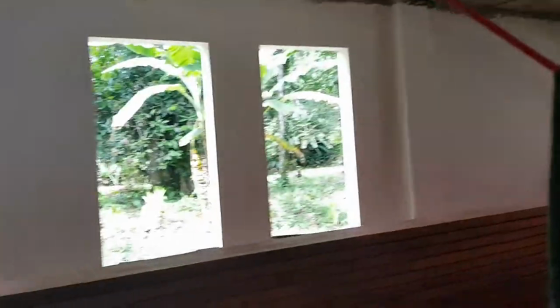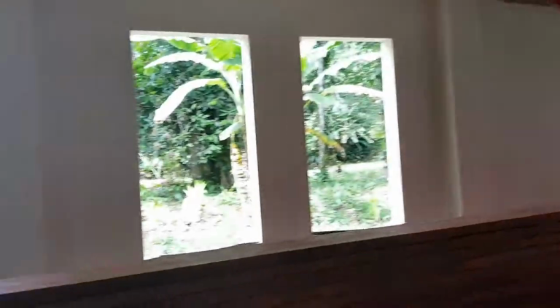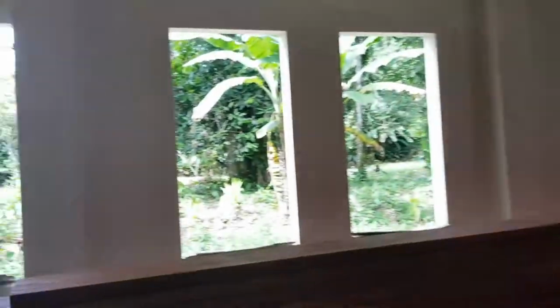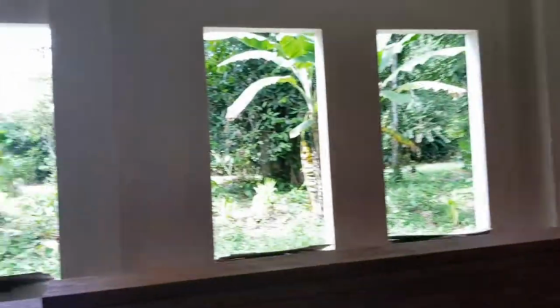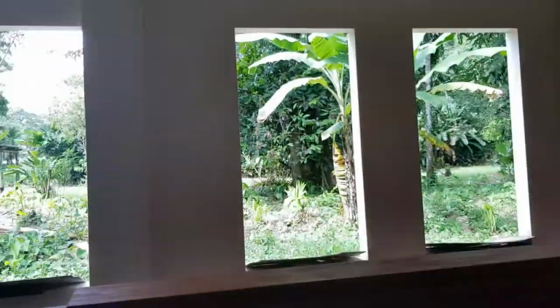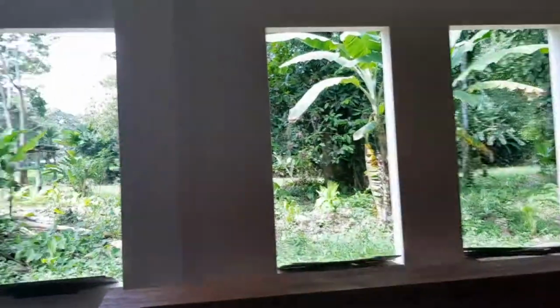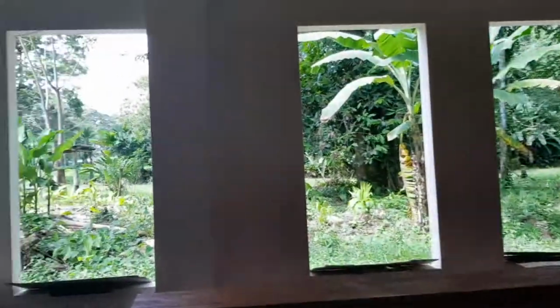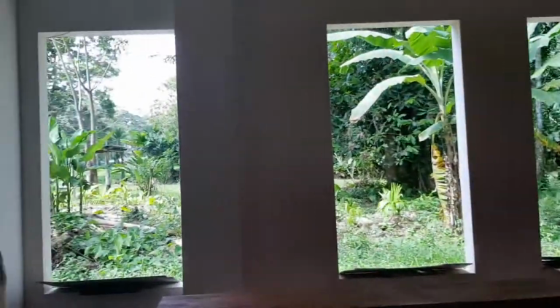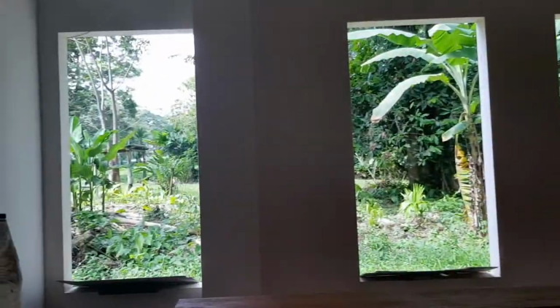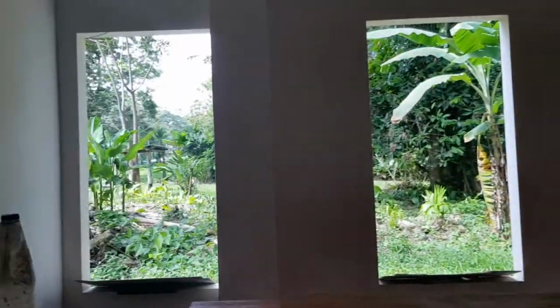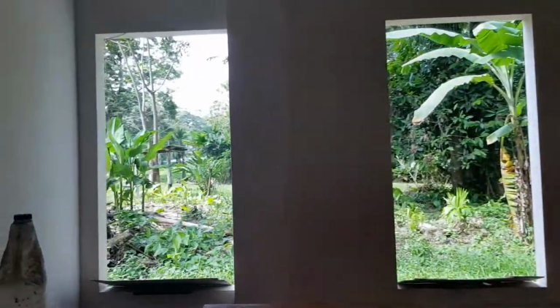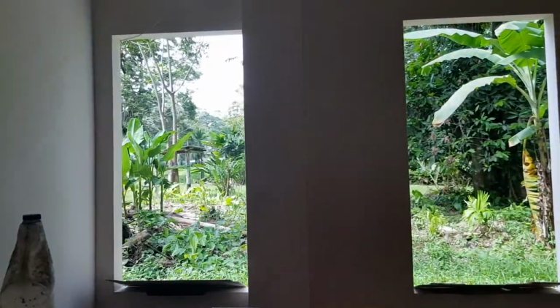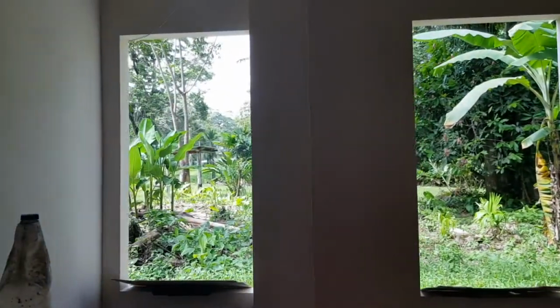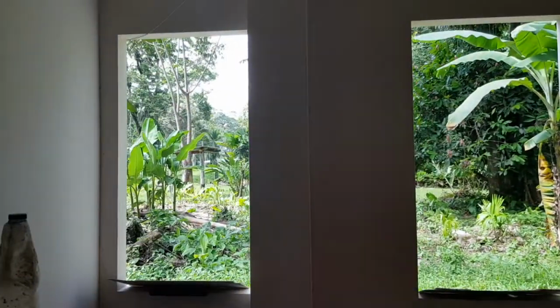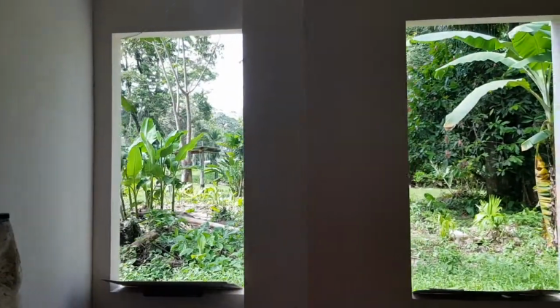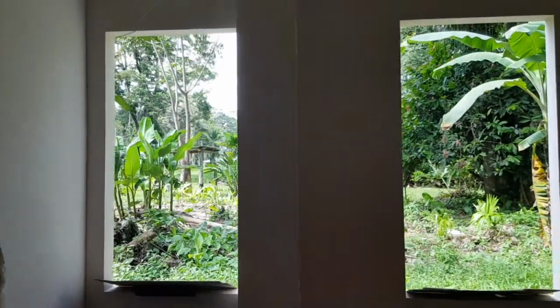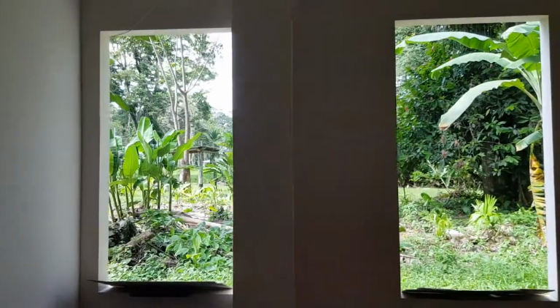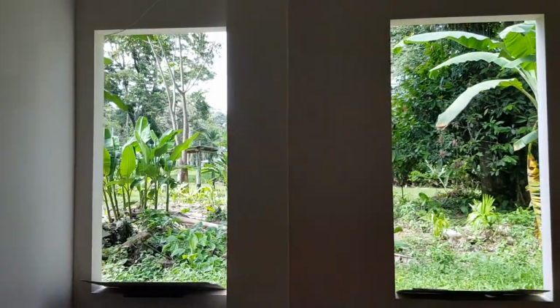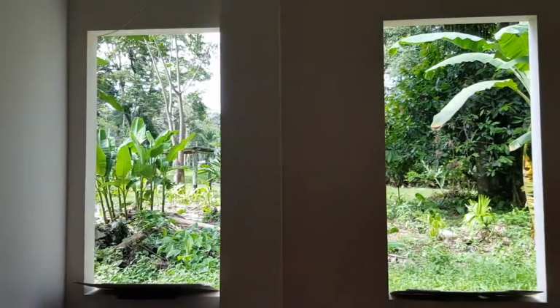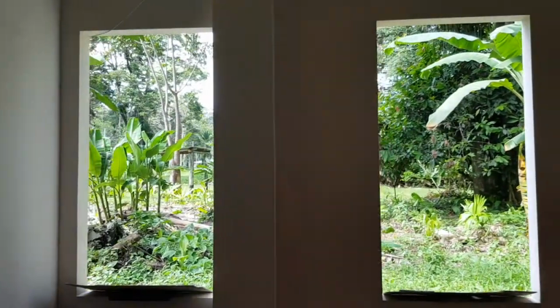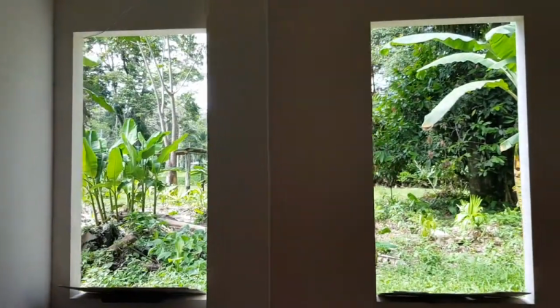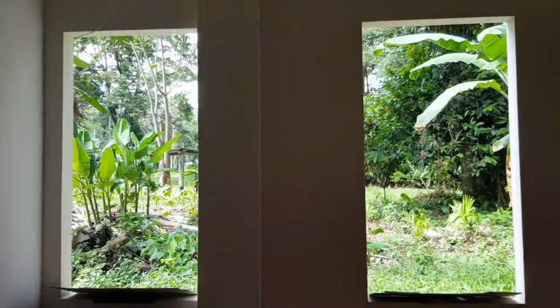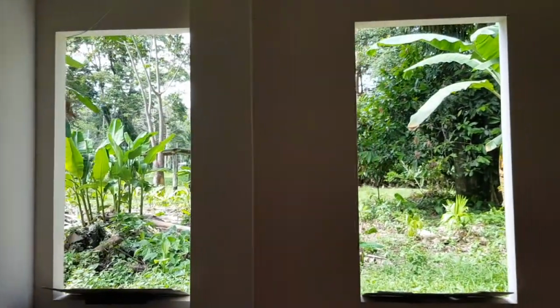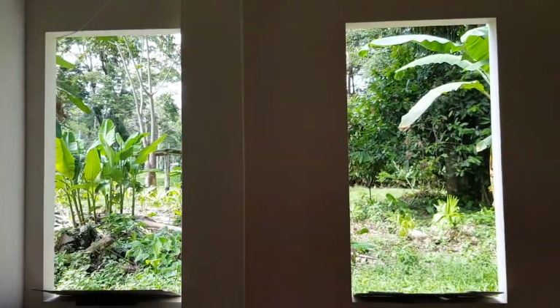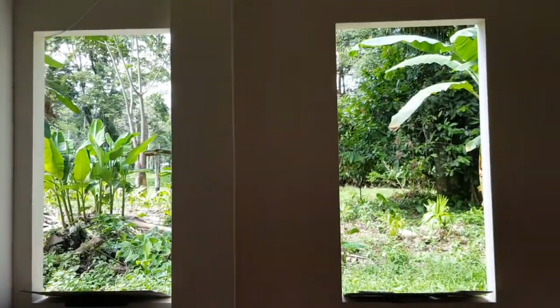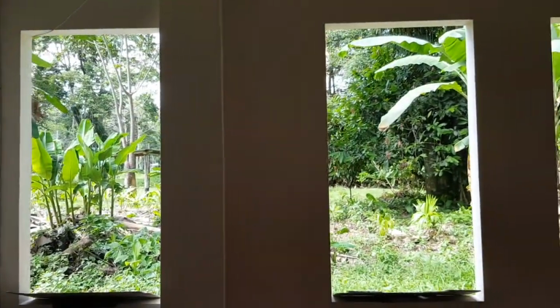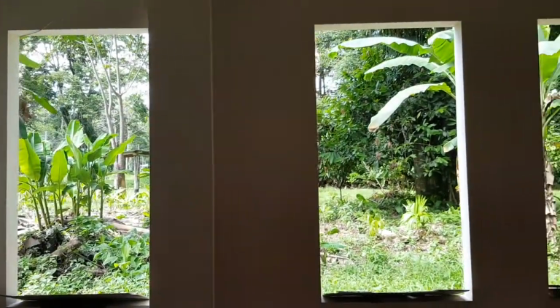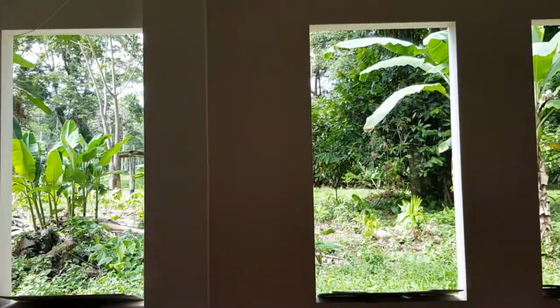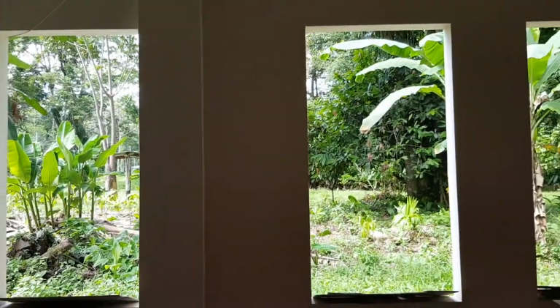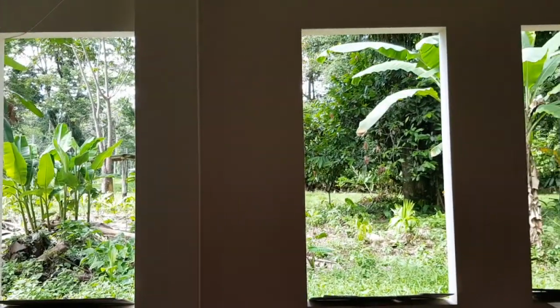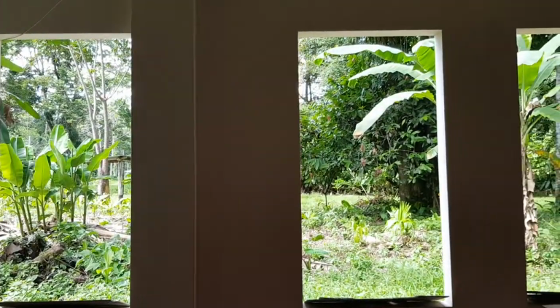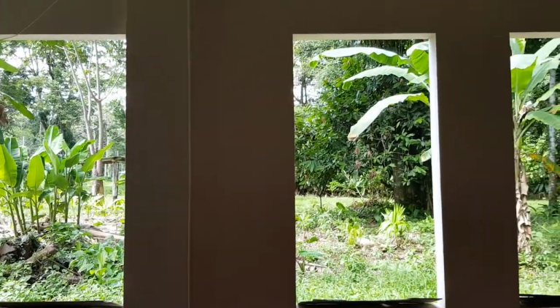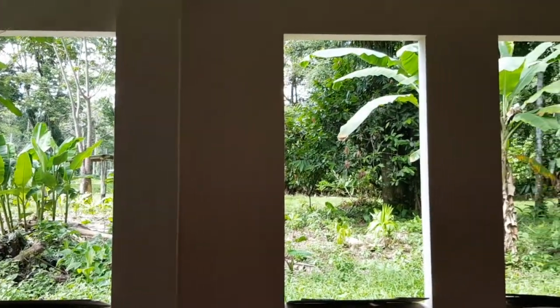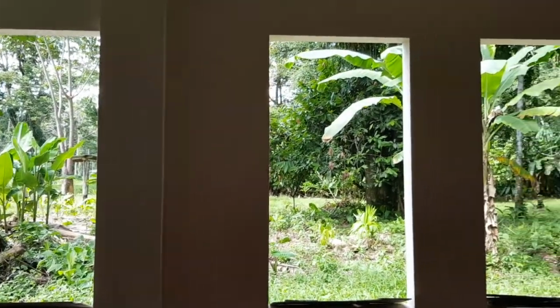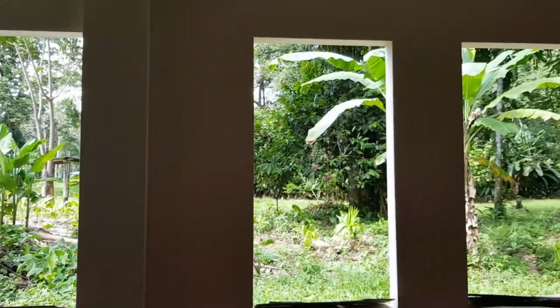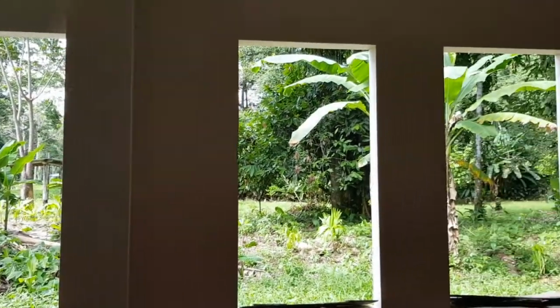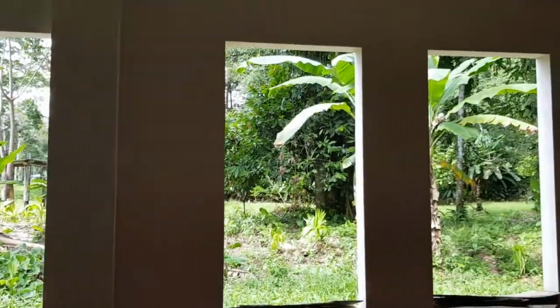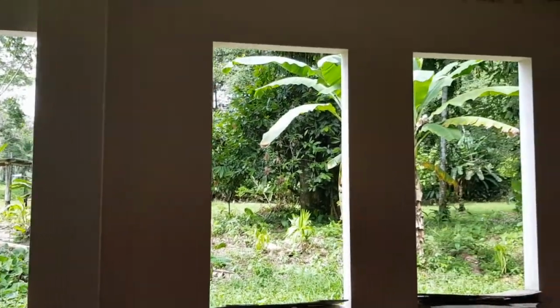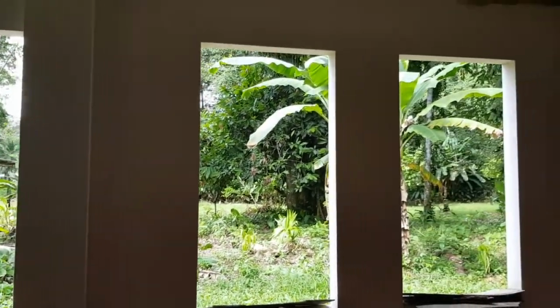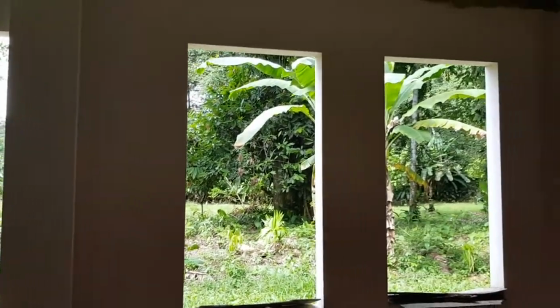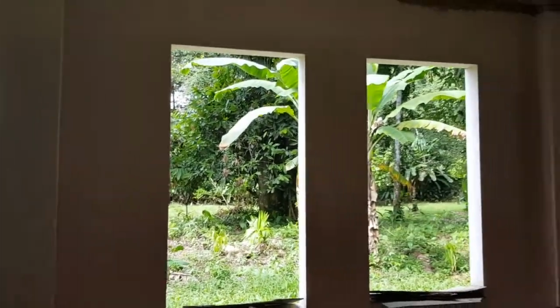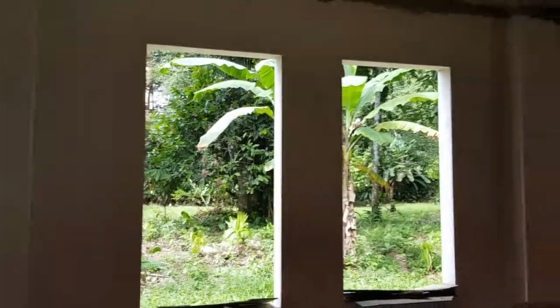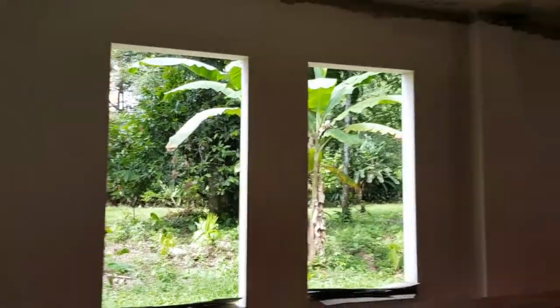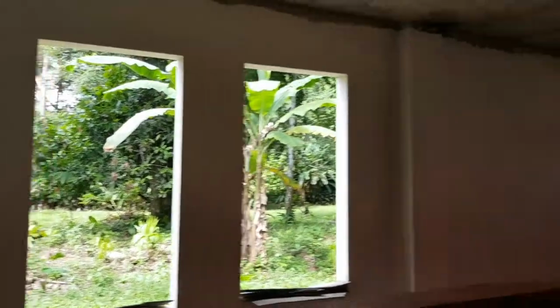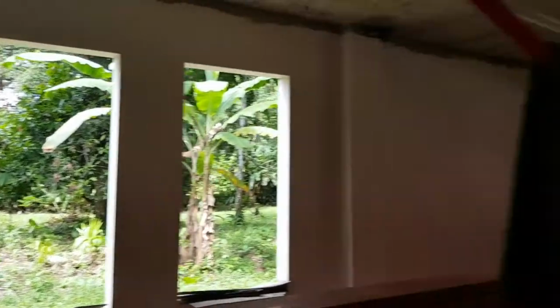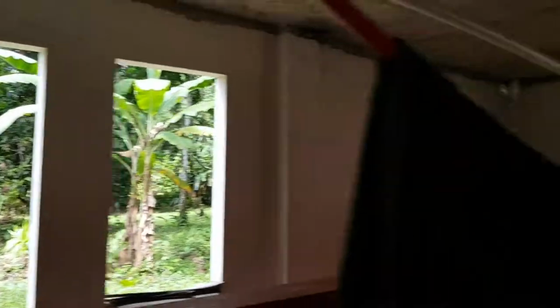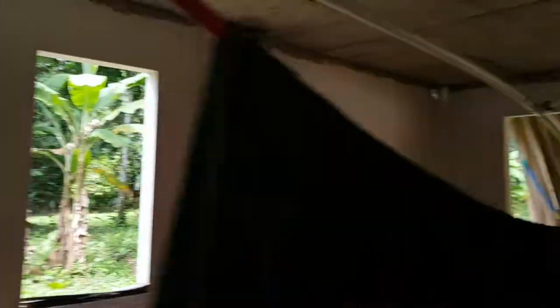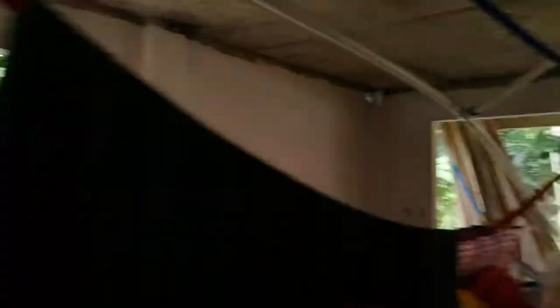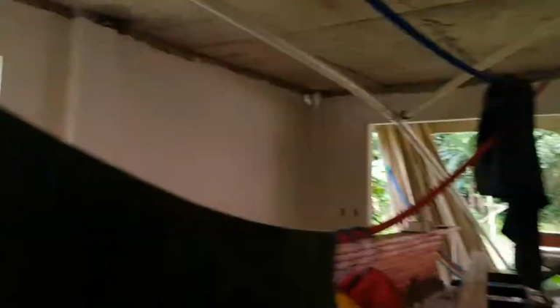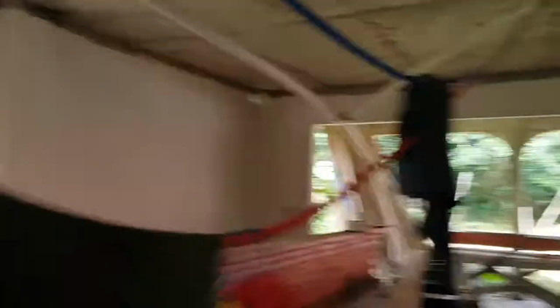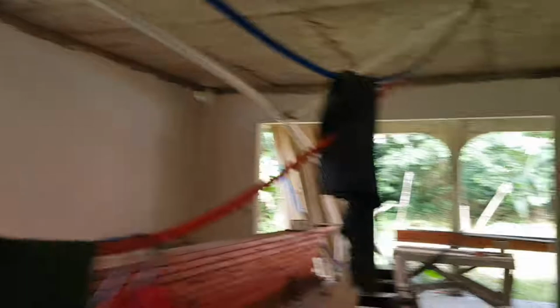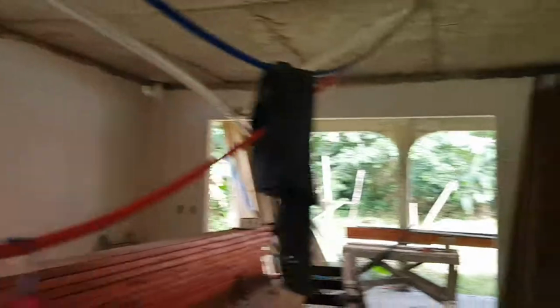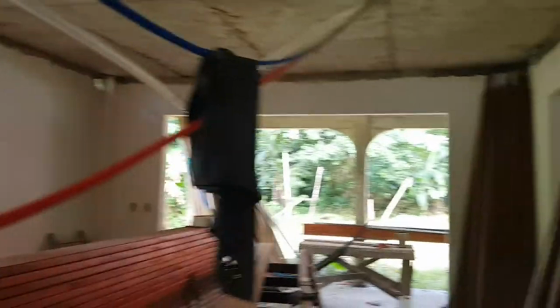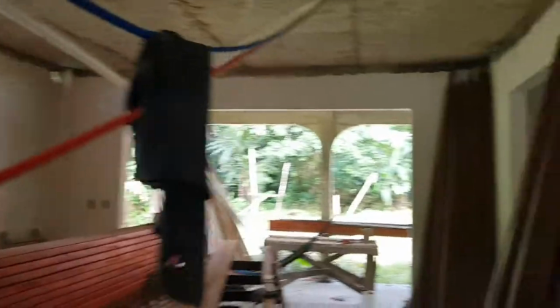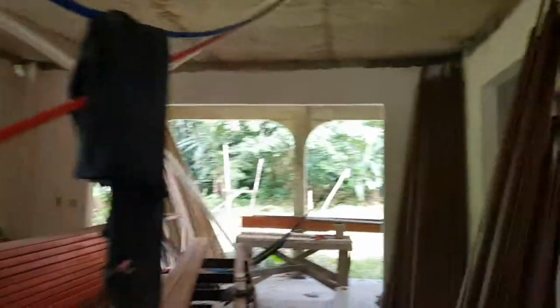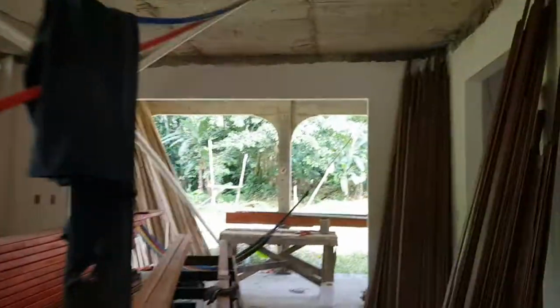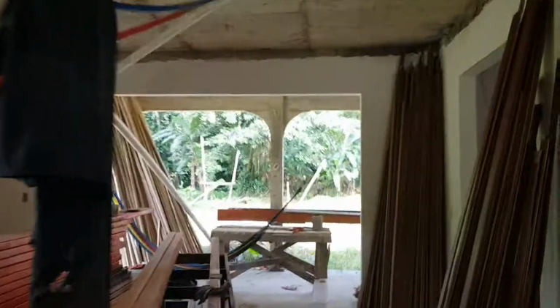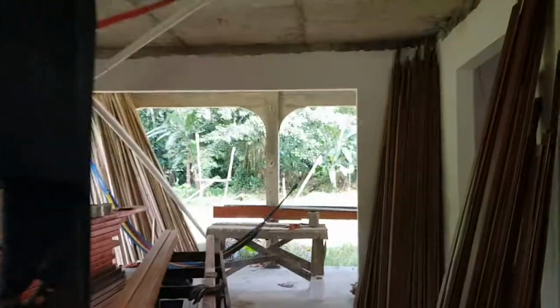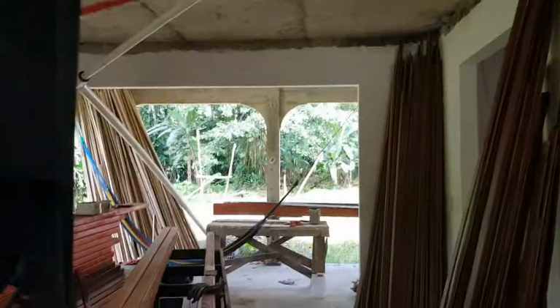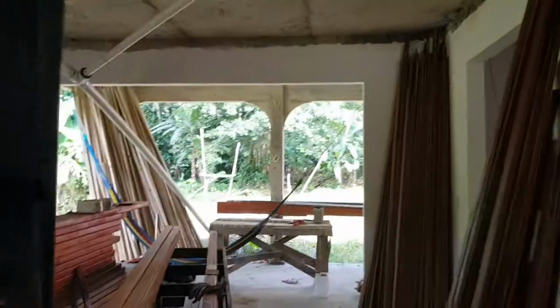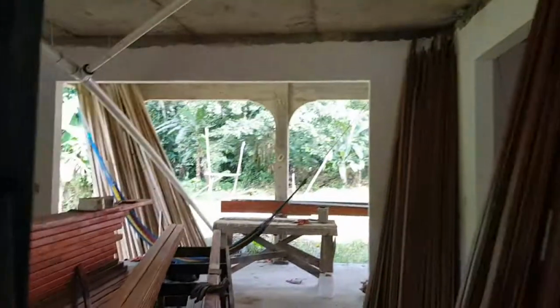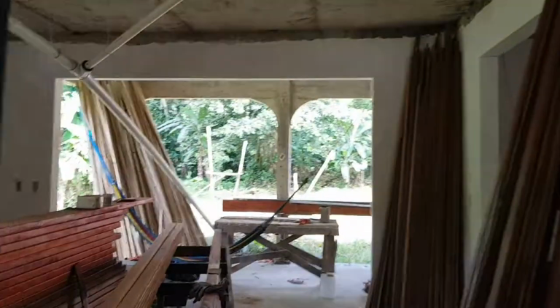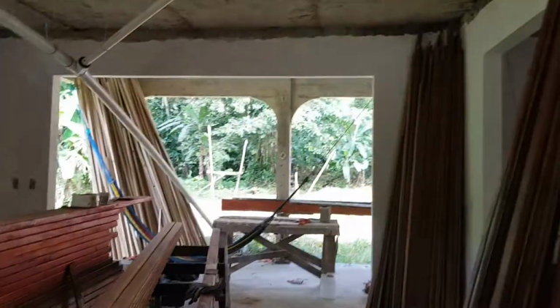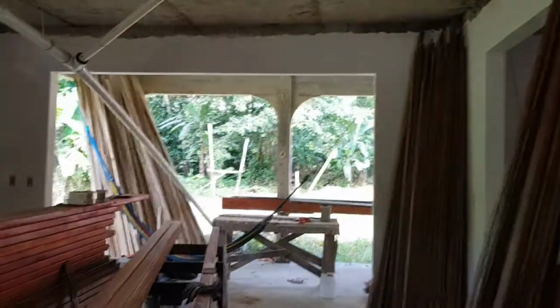You can see that we have a nice view to the forest from everywhere — from there too.